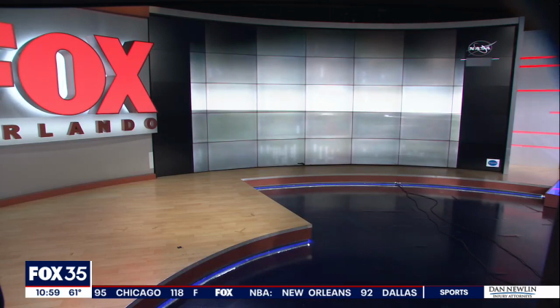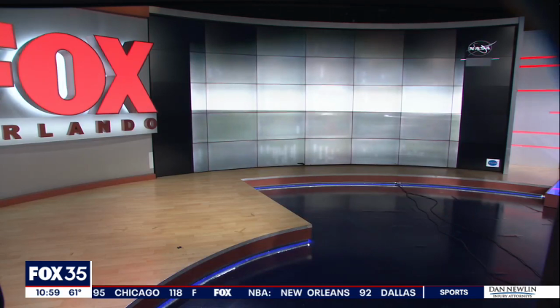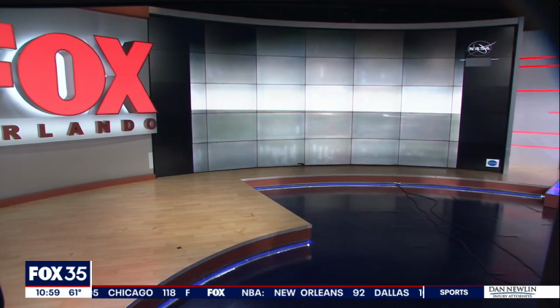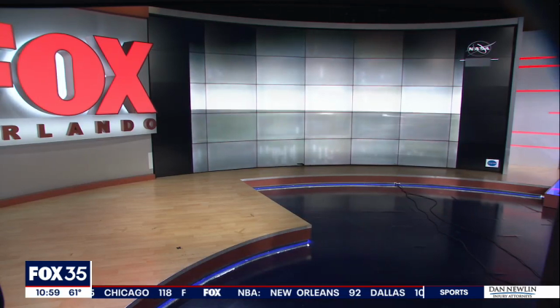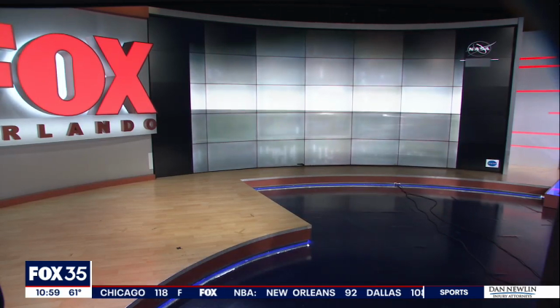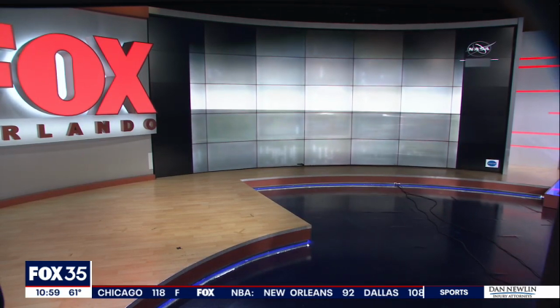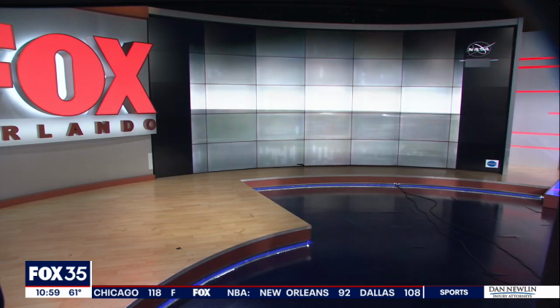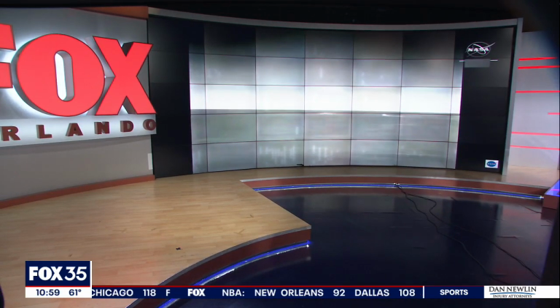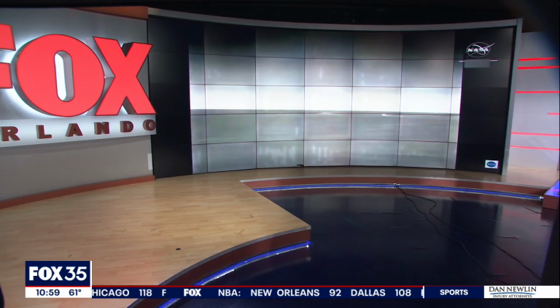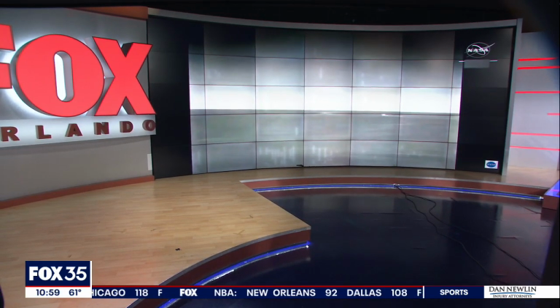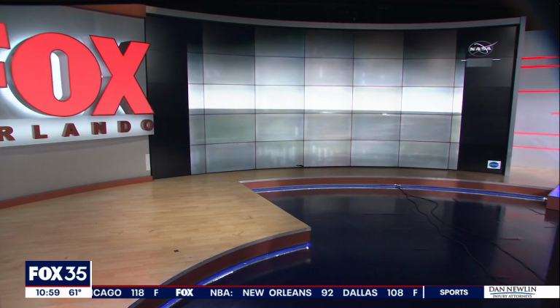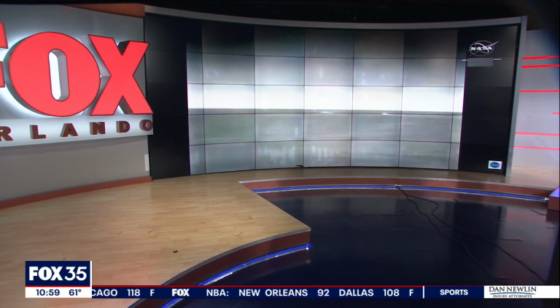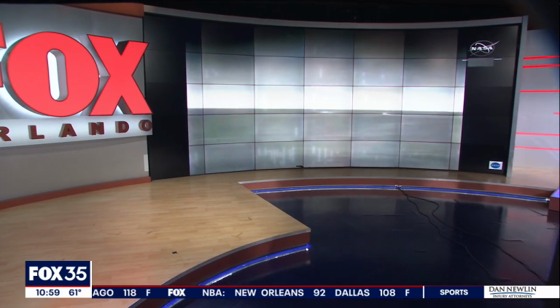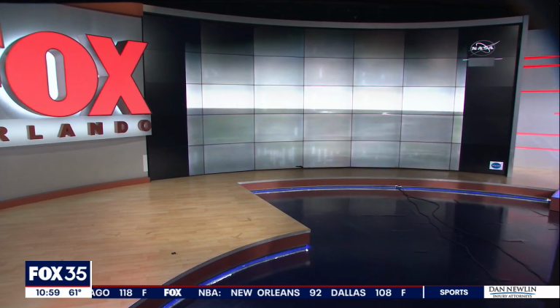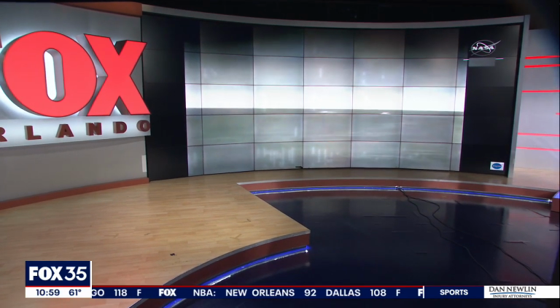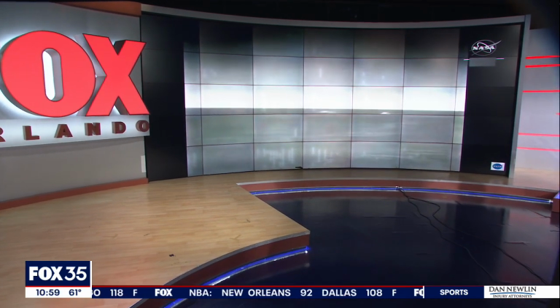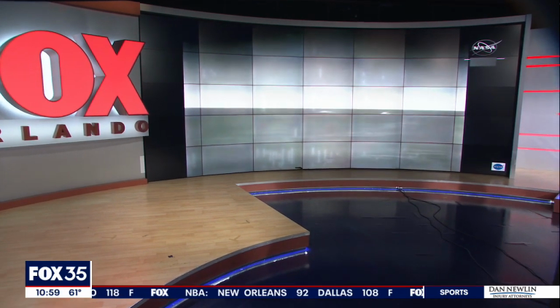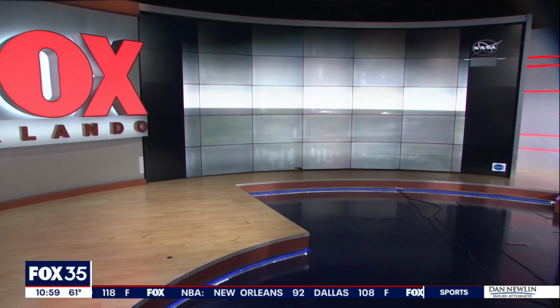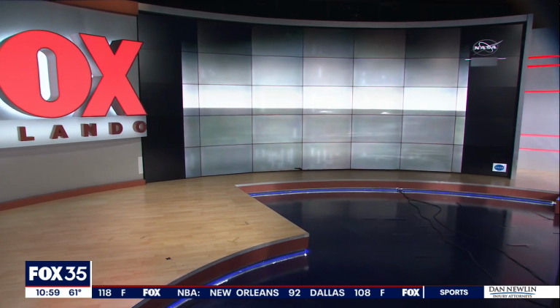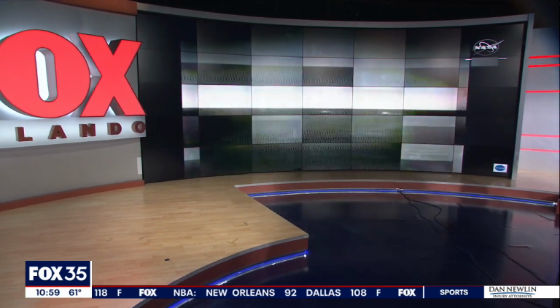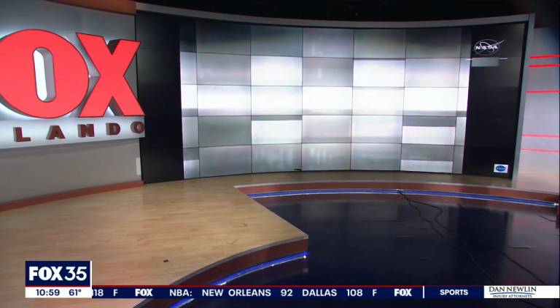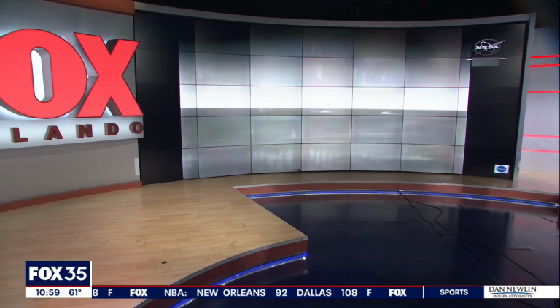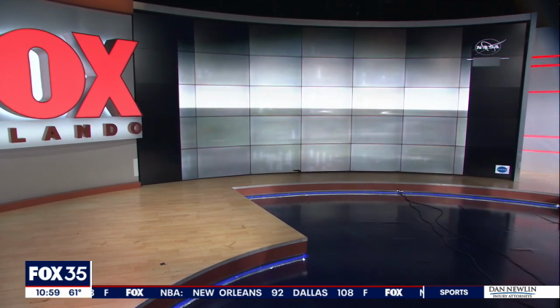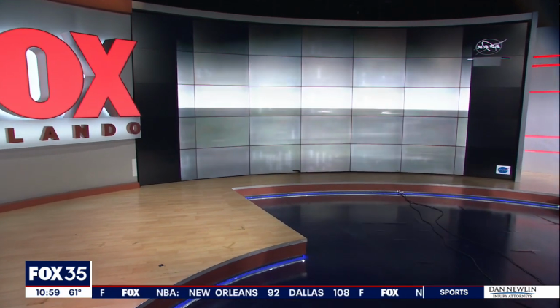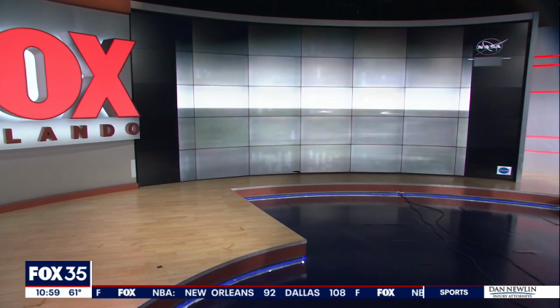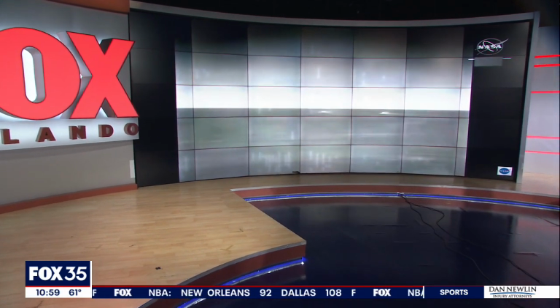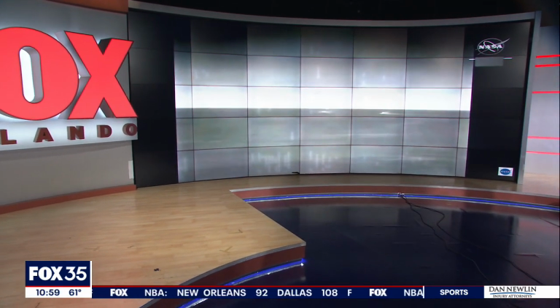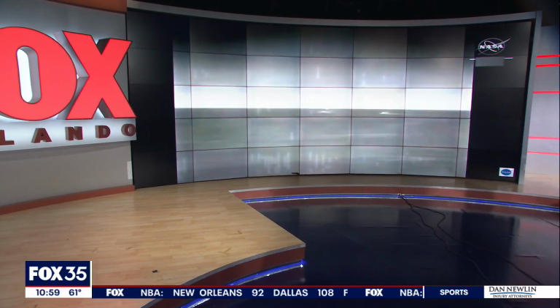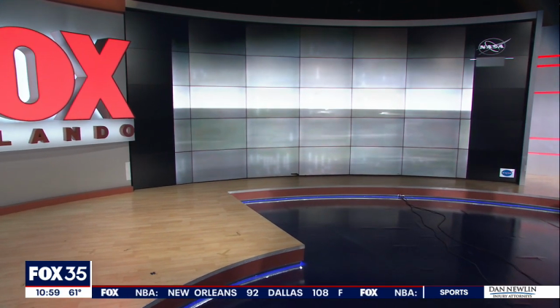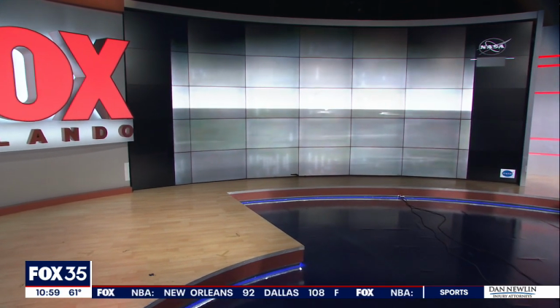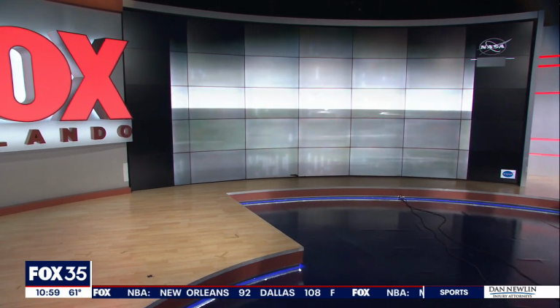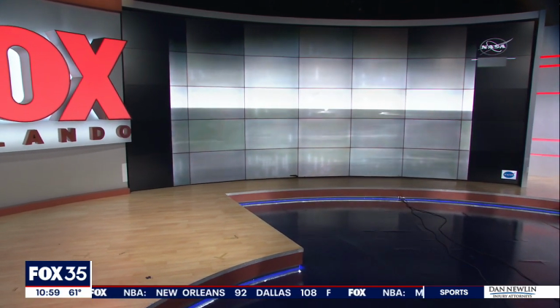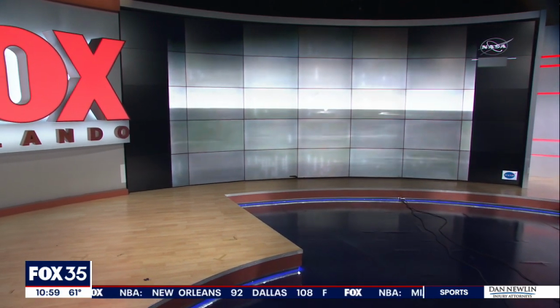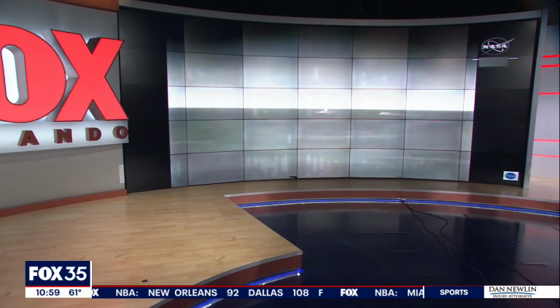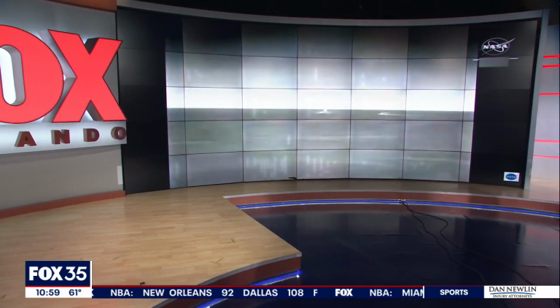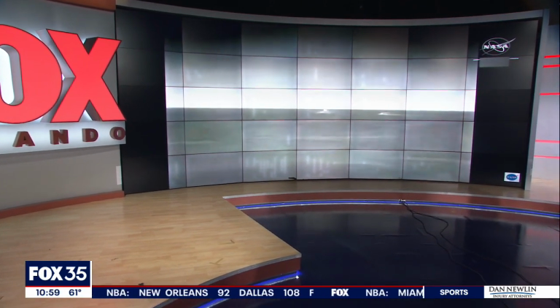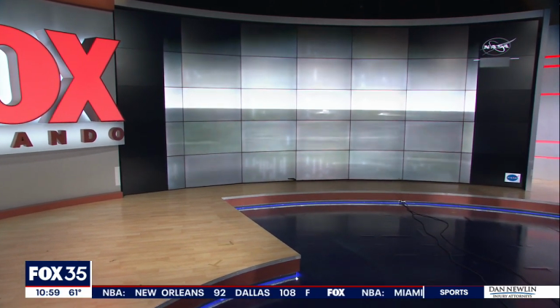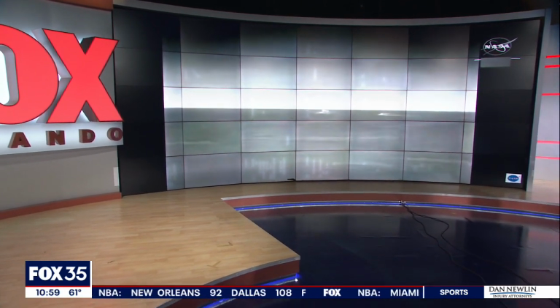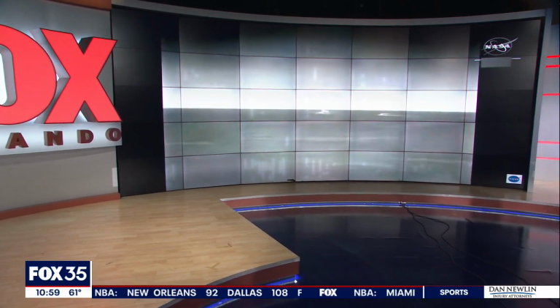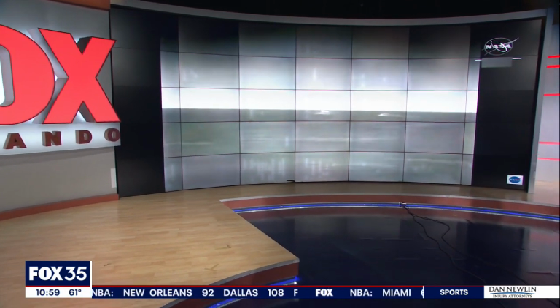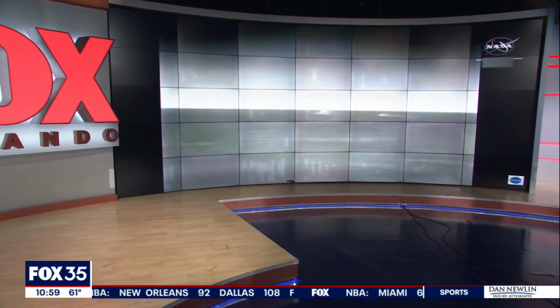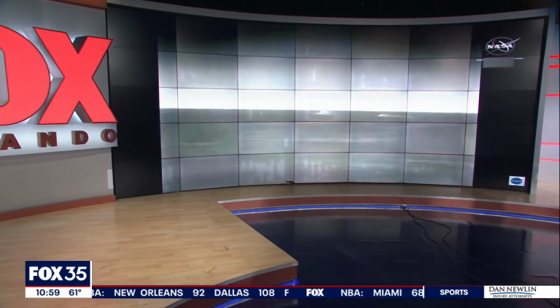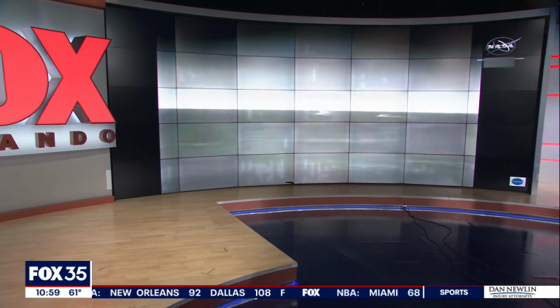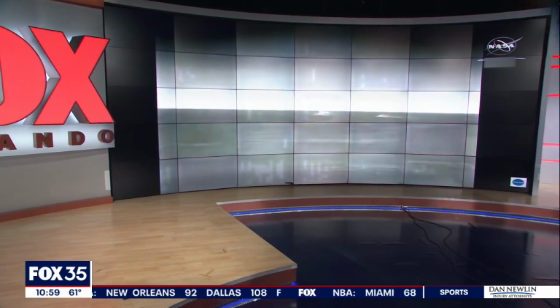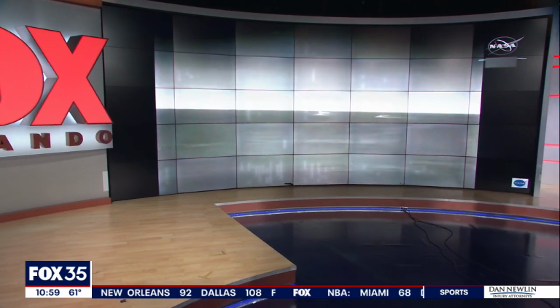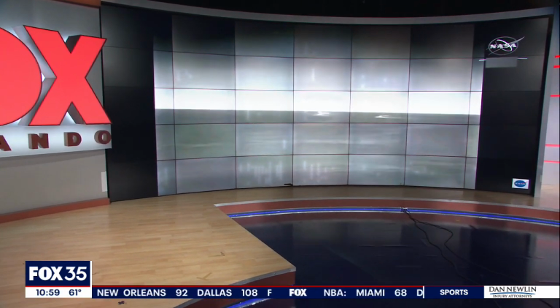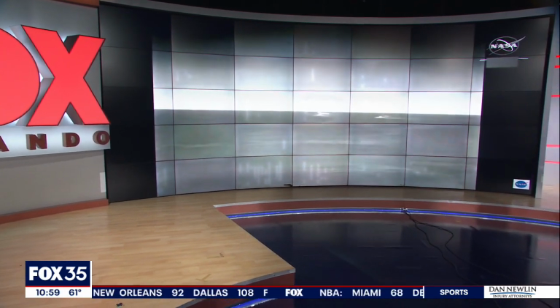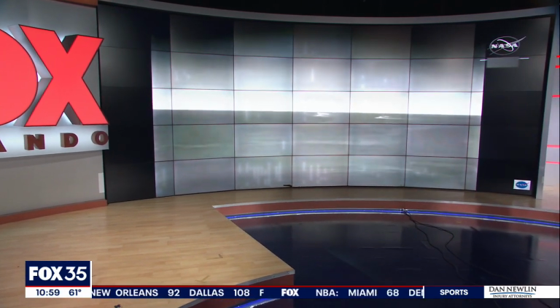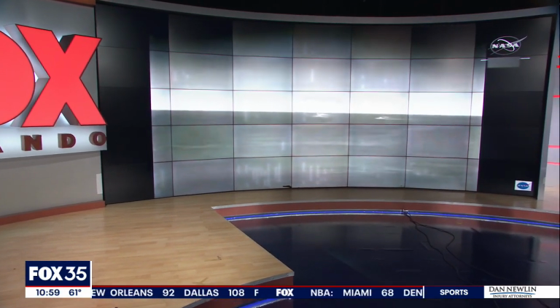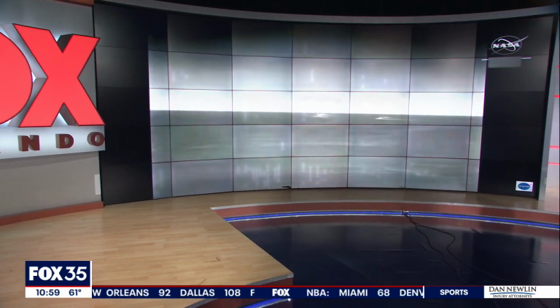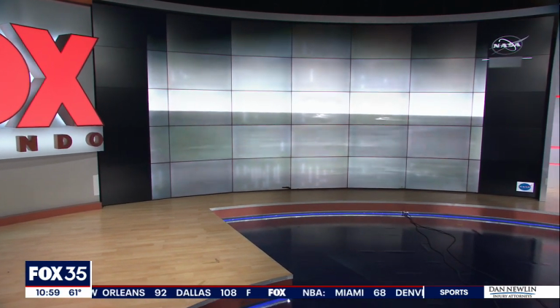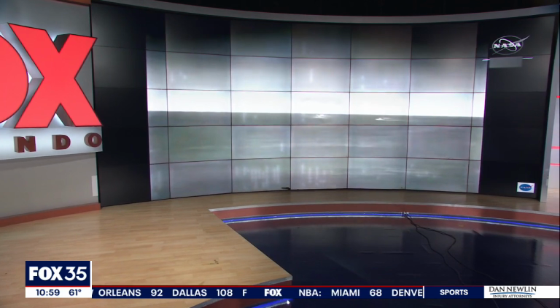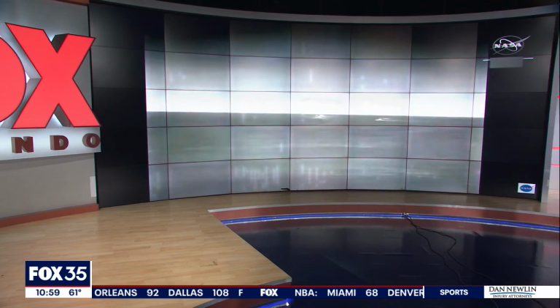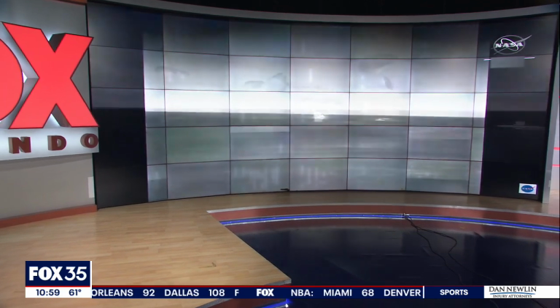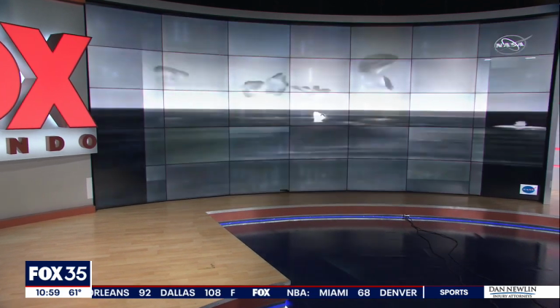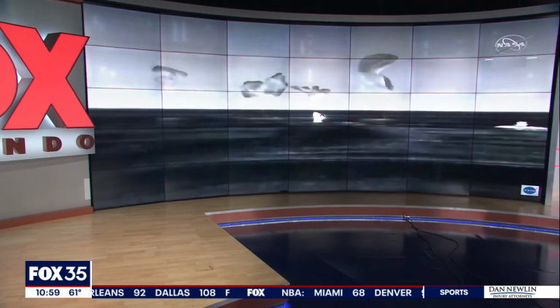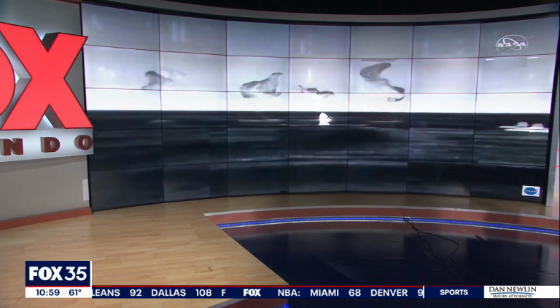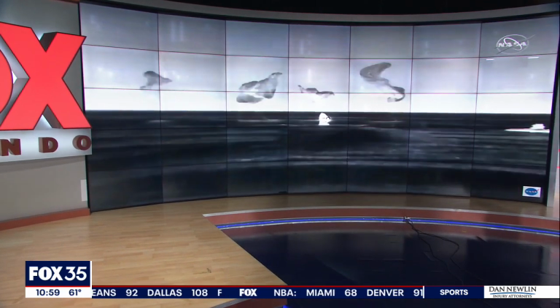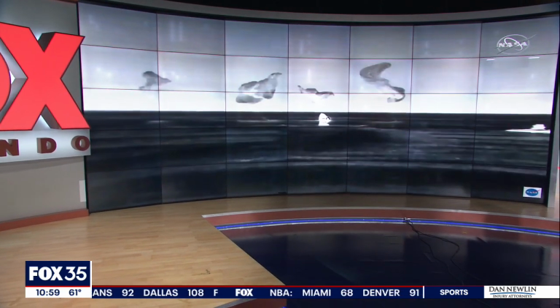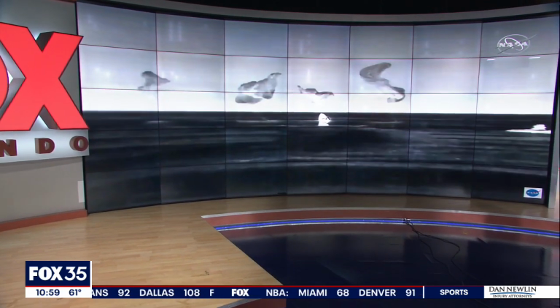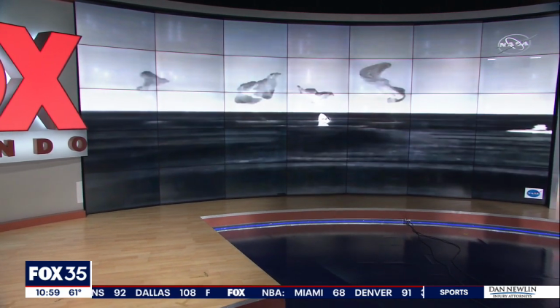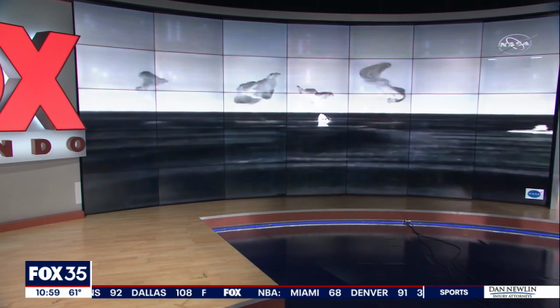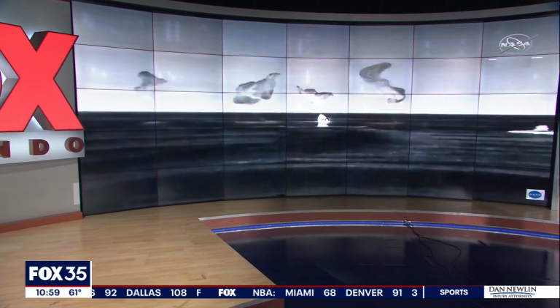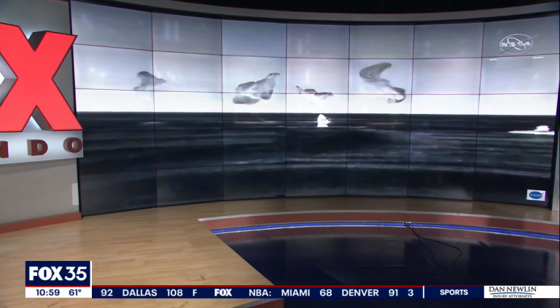Our top story on the News Edge at 11: SpaceX's Crew 2 splashes down in the Gulf of Mexico.